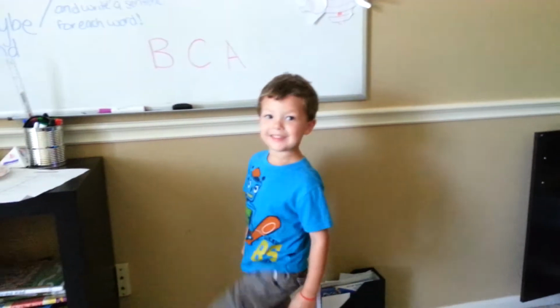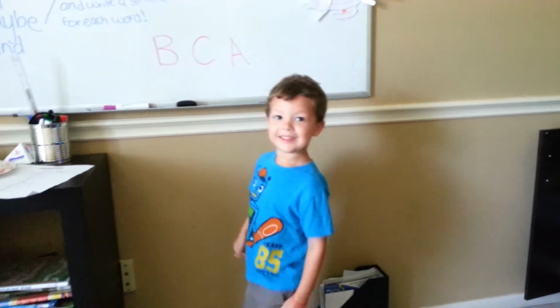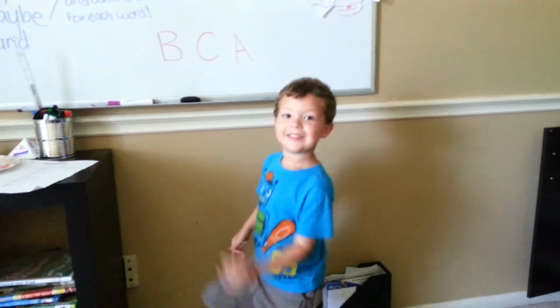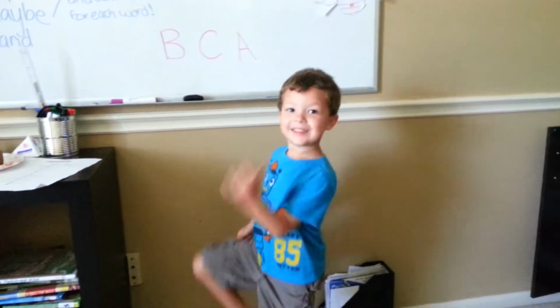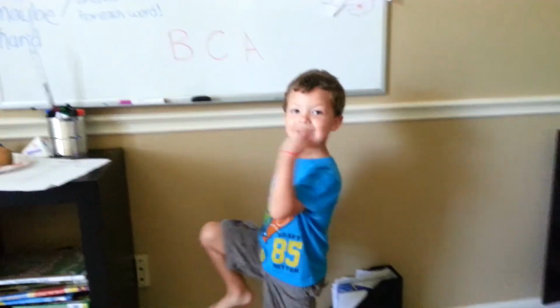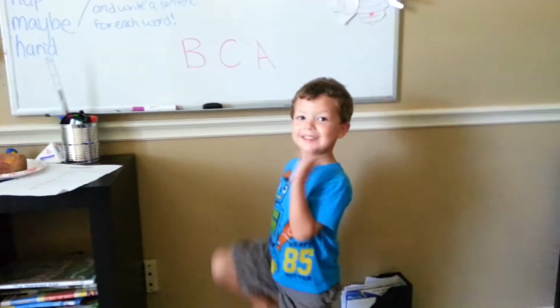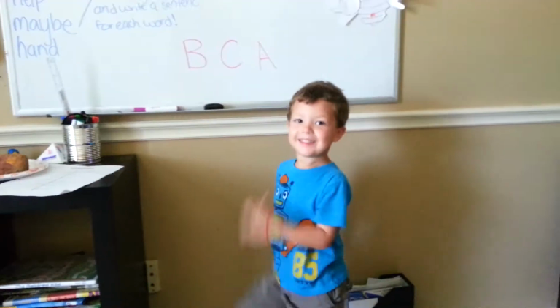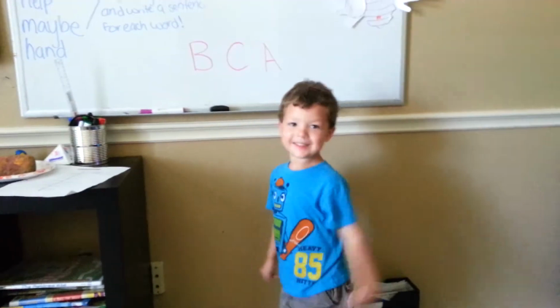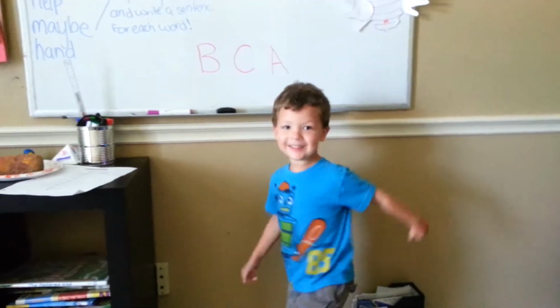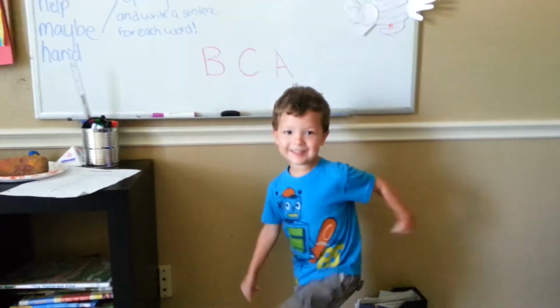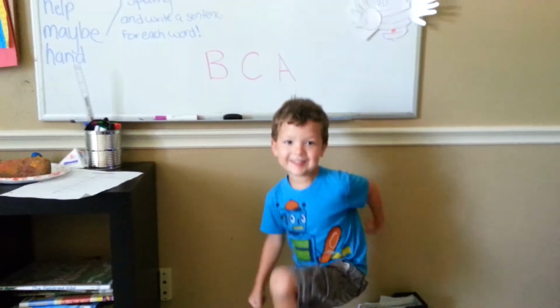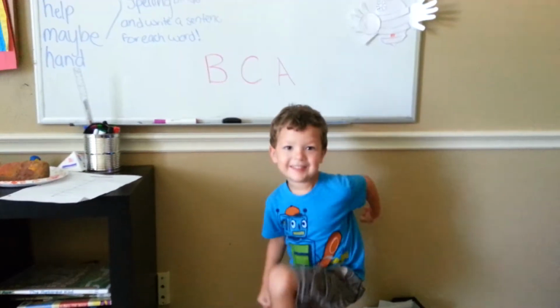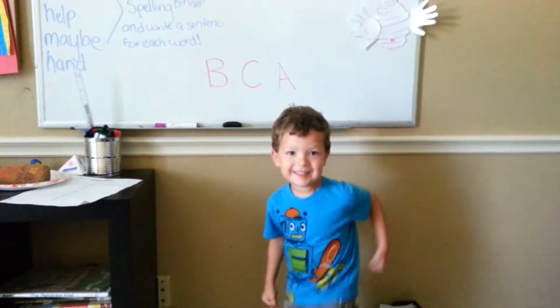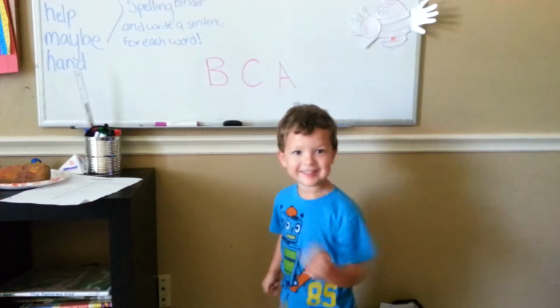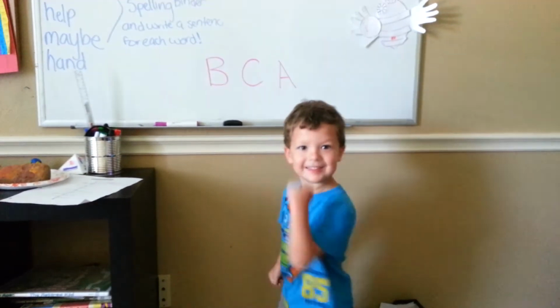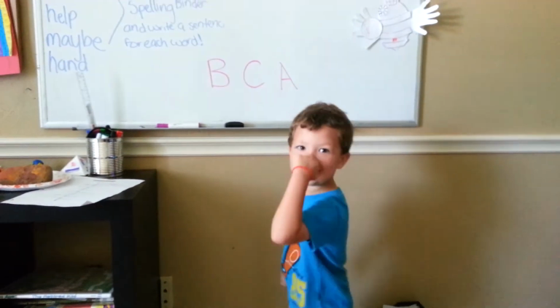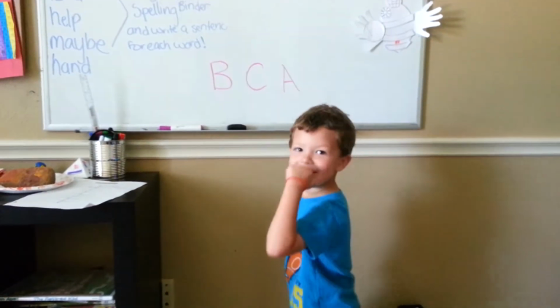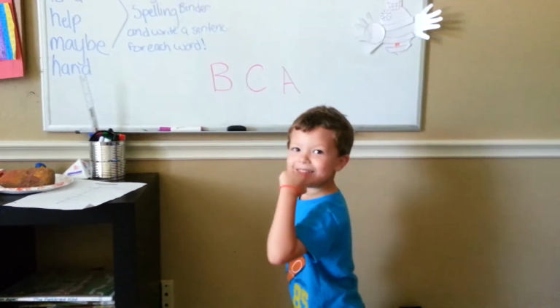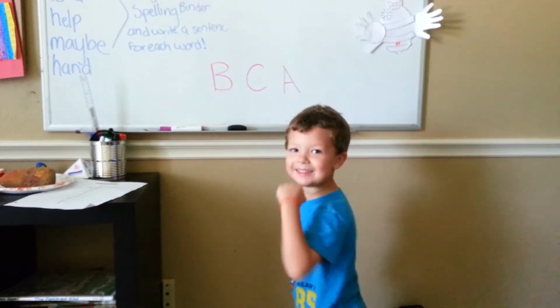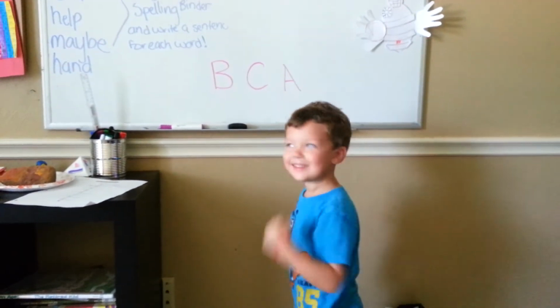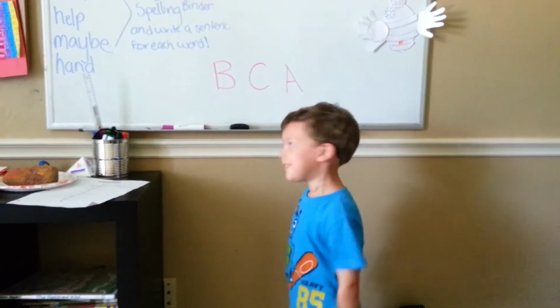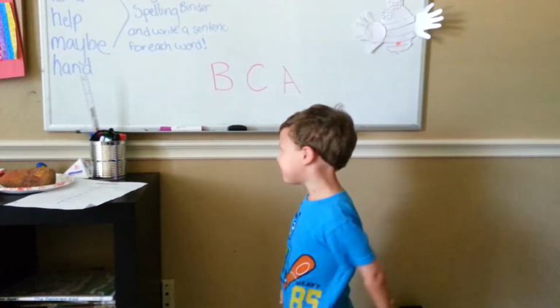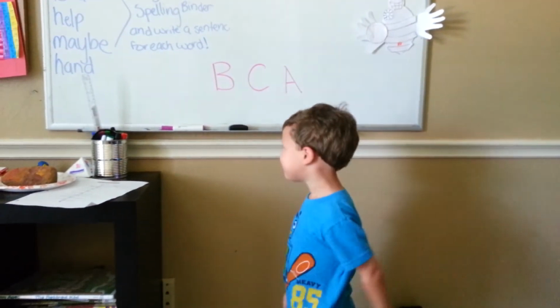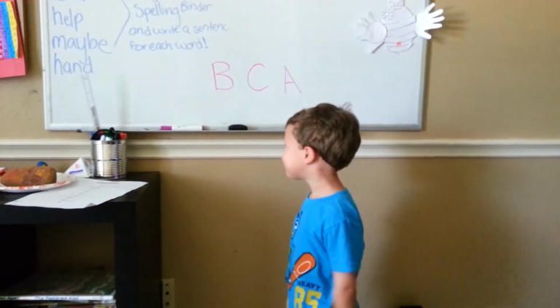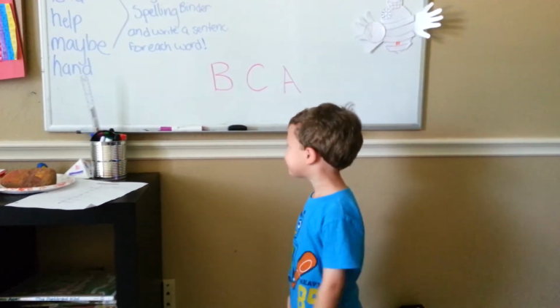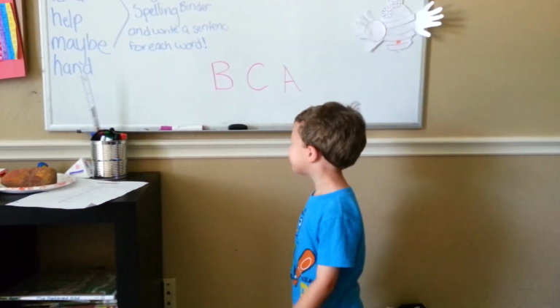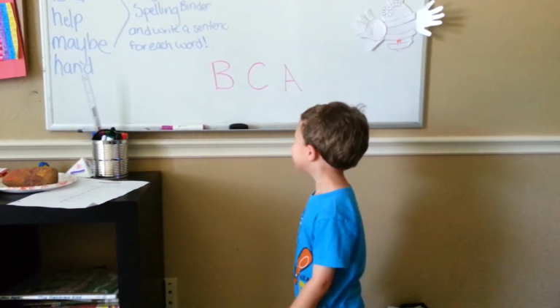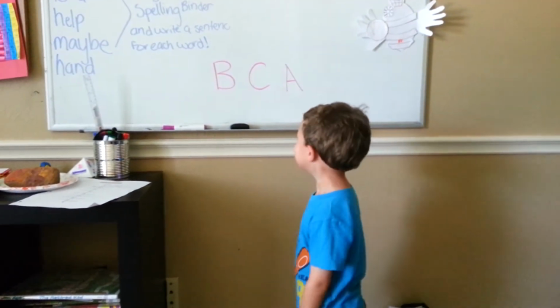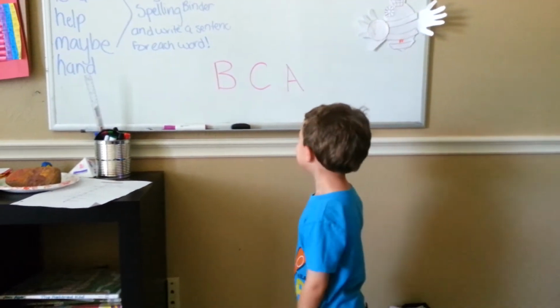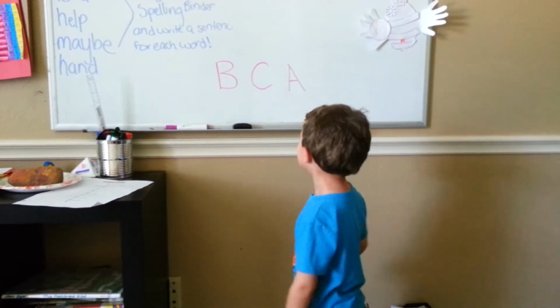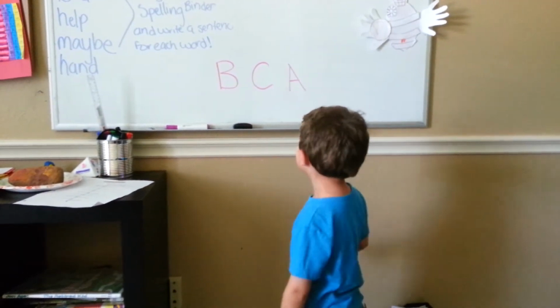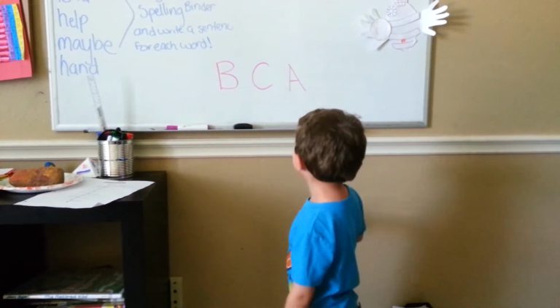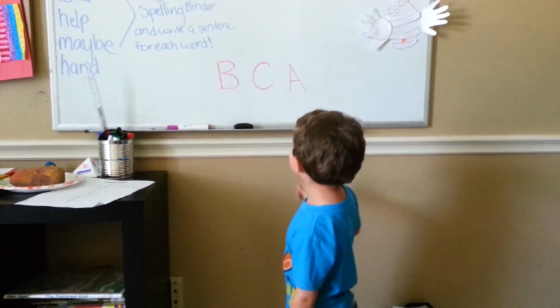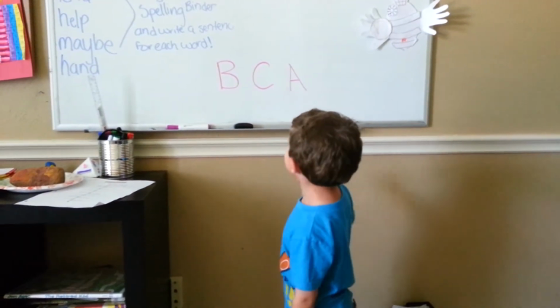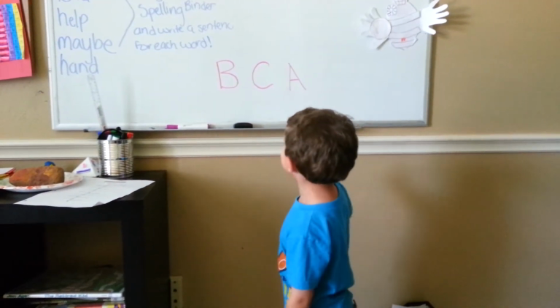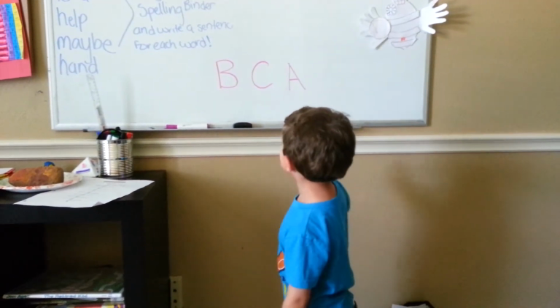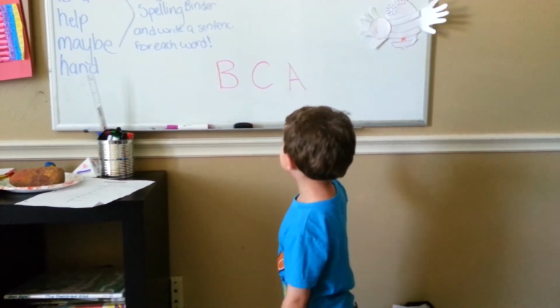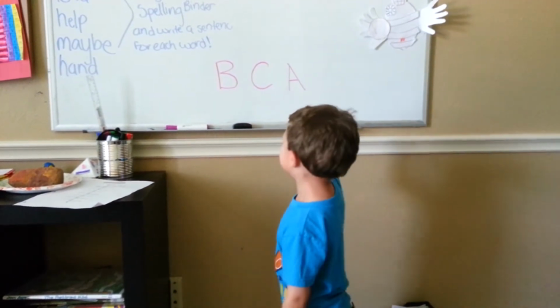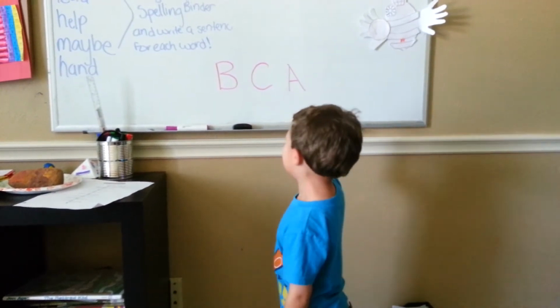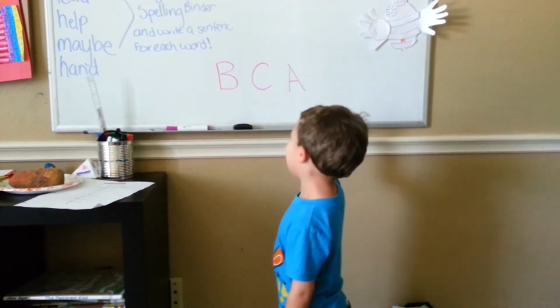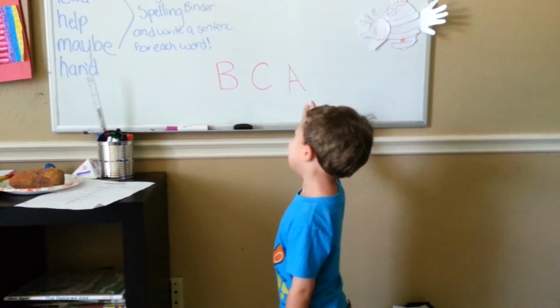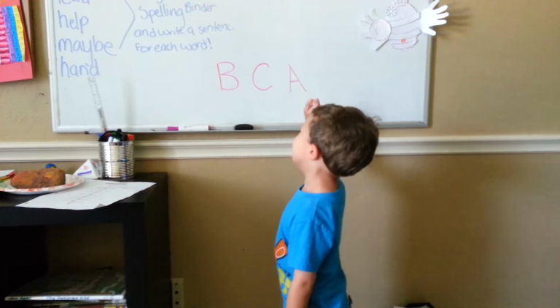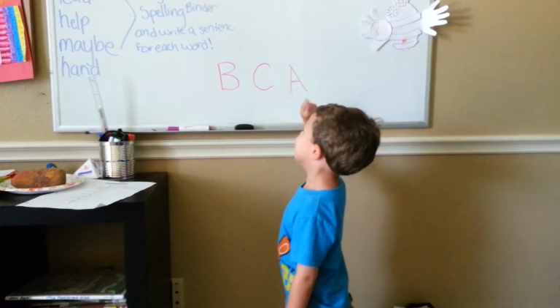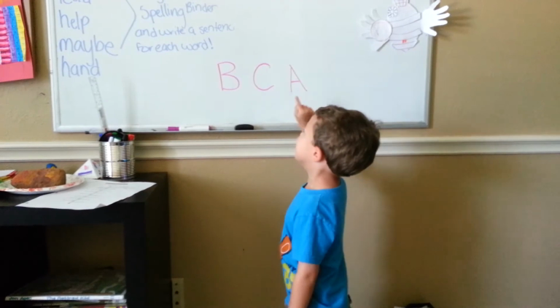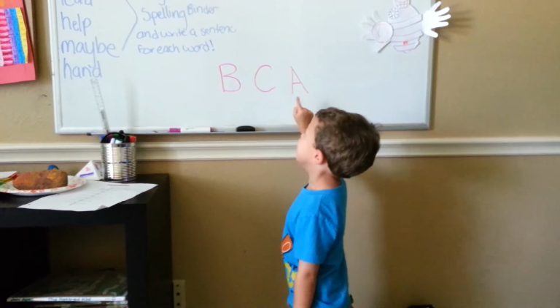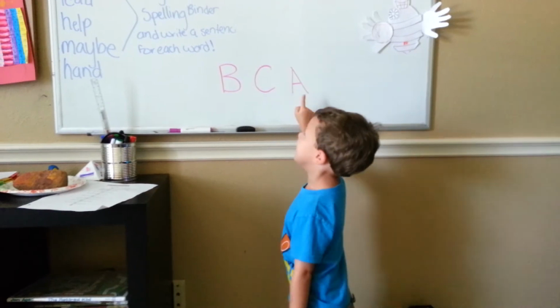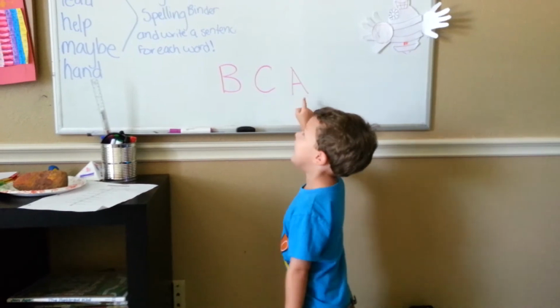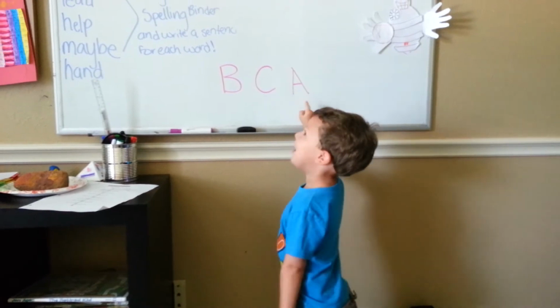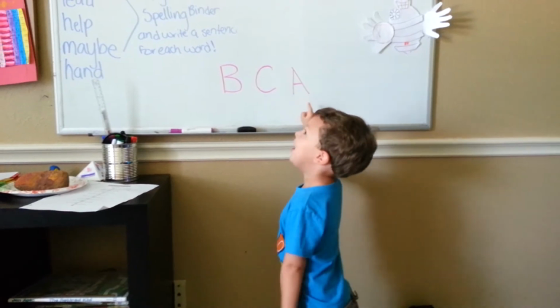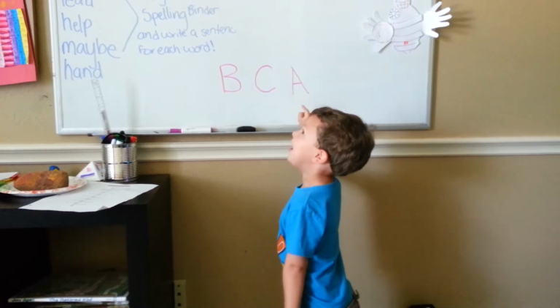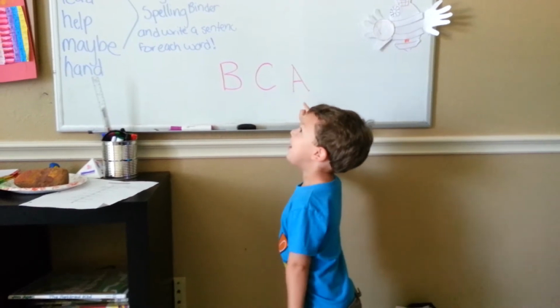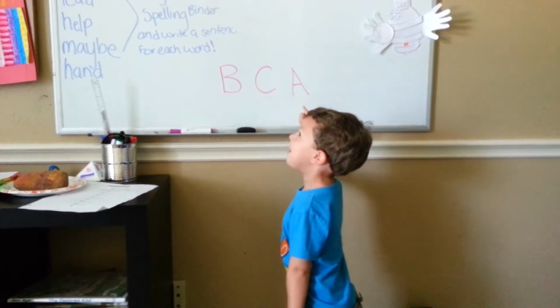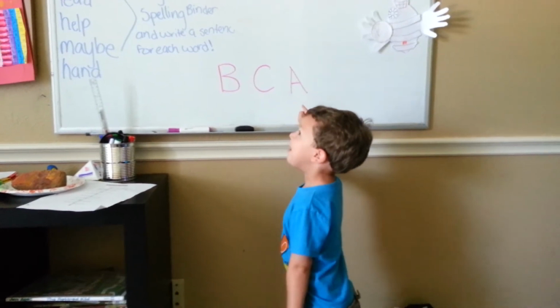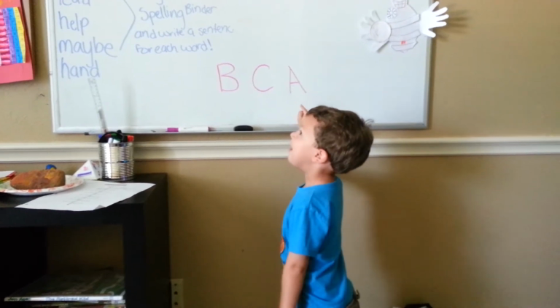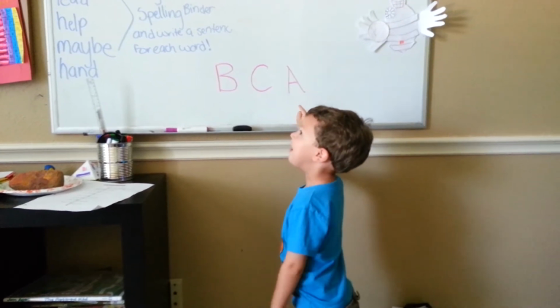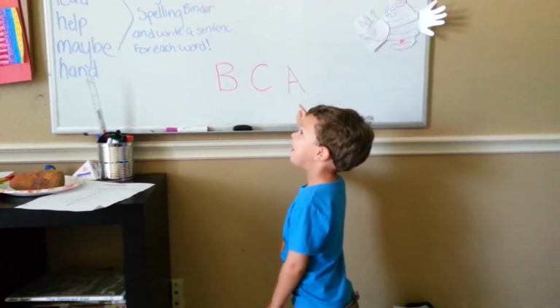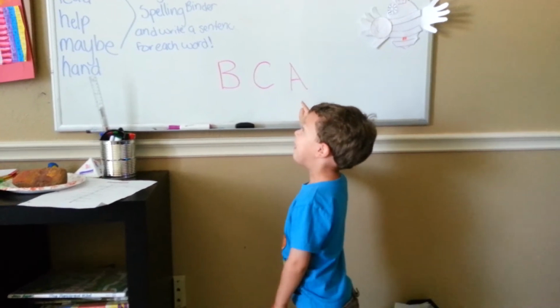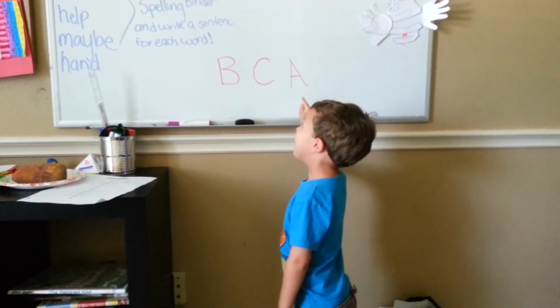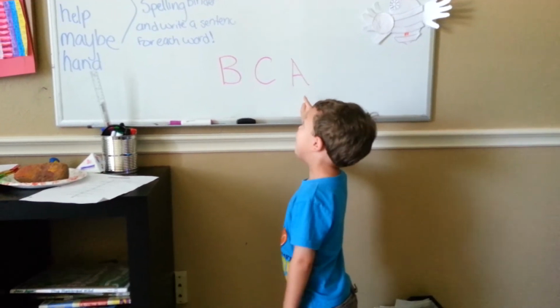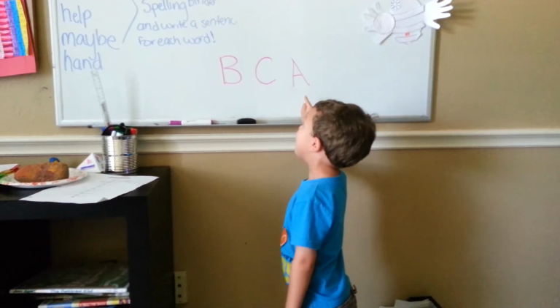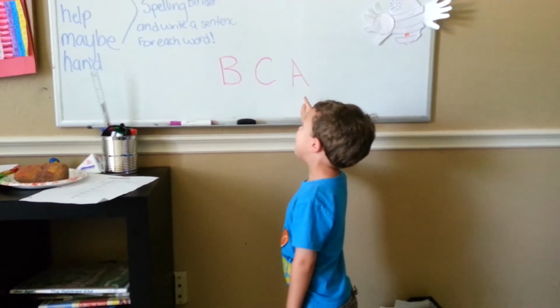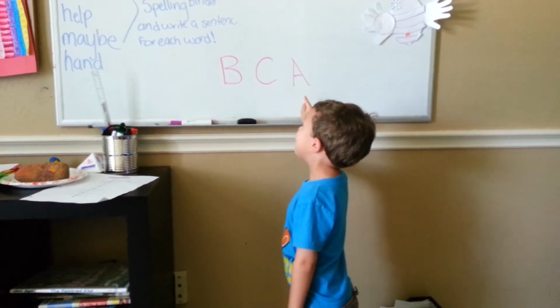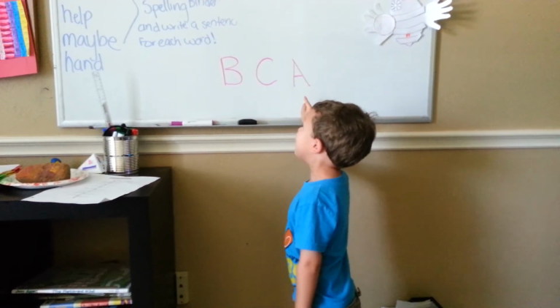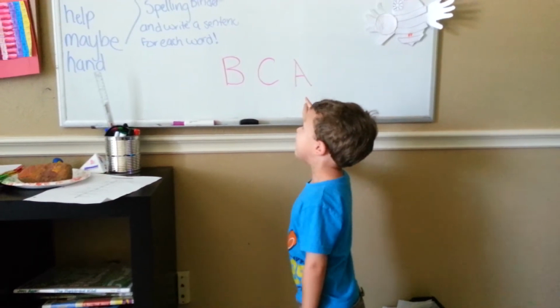Okay, A for Apple. A is right here. Yes, good job.